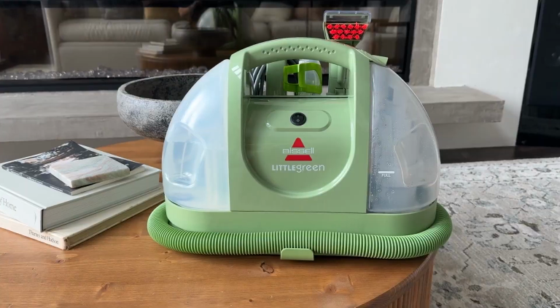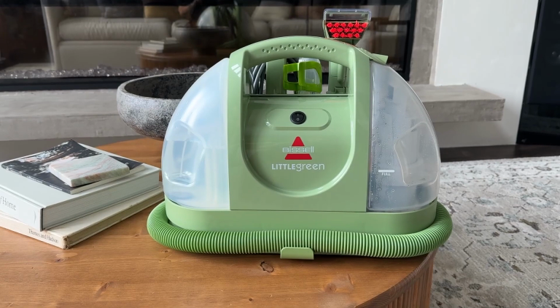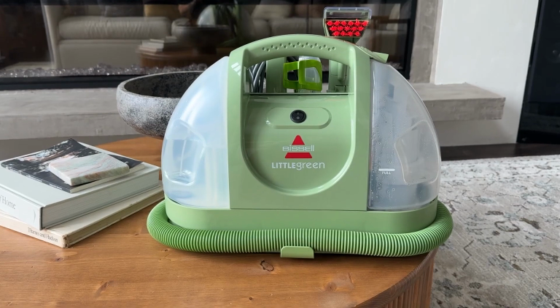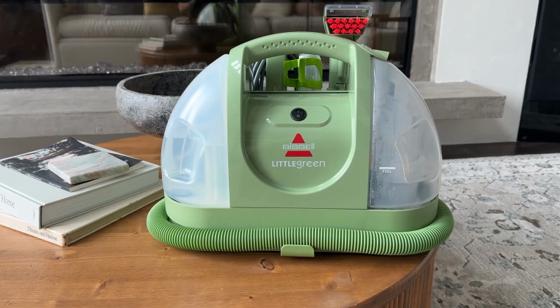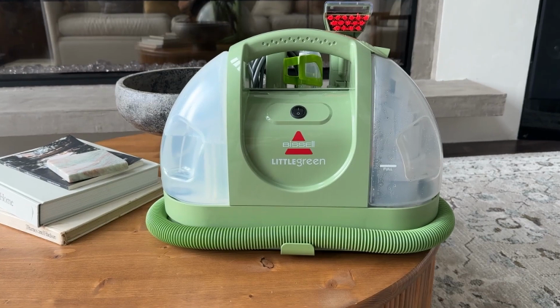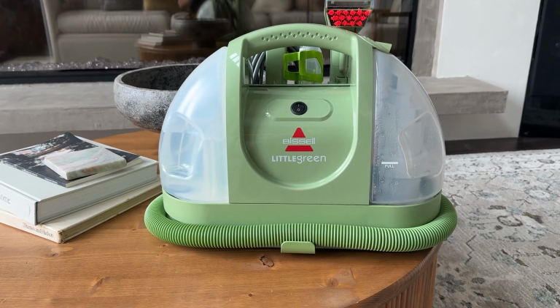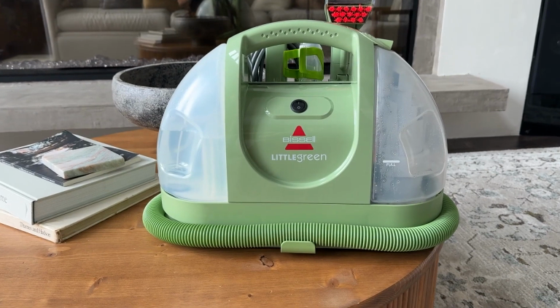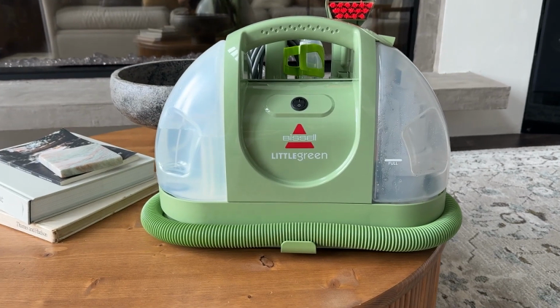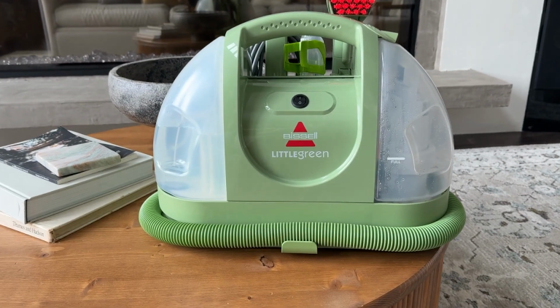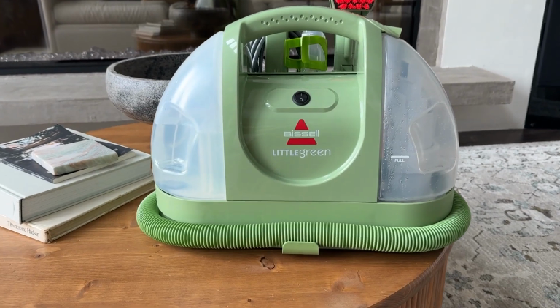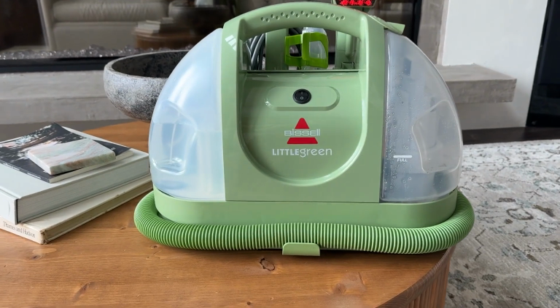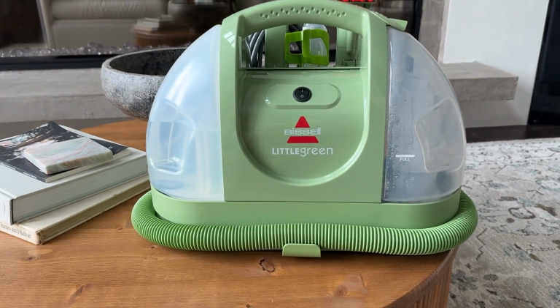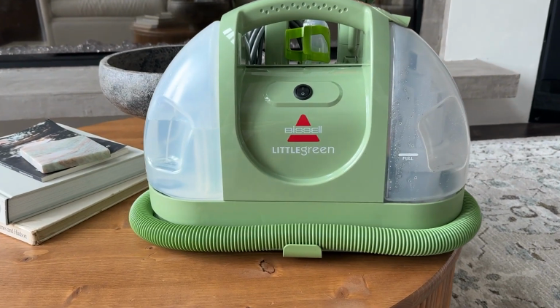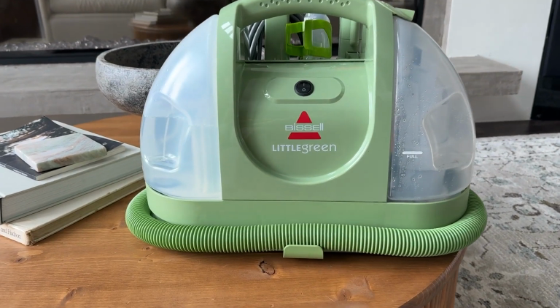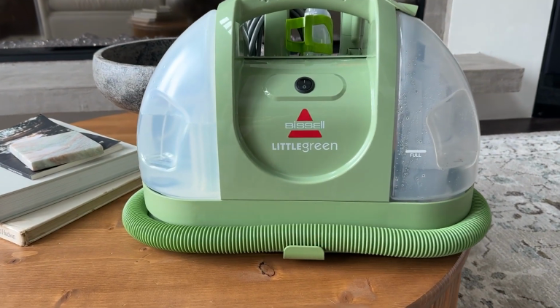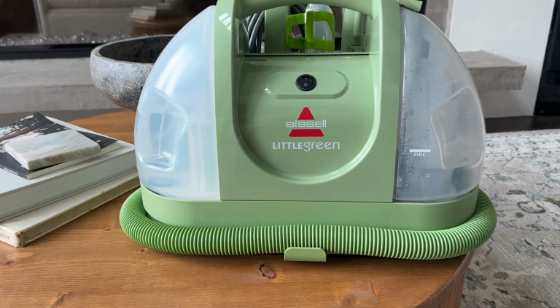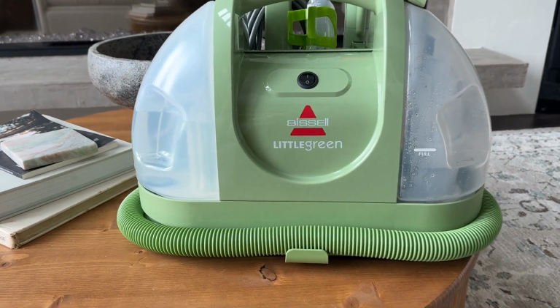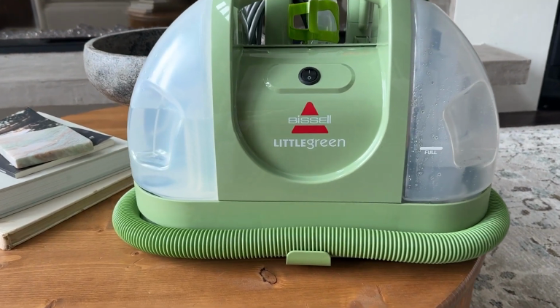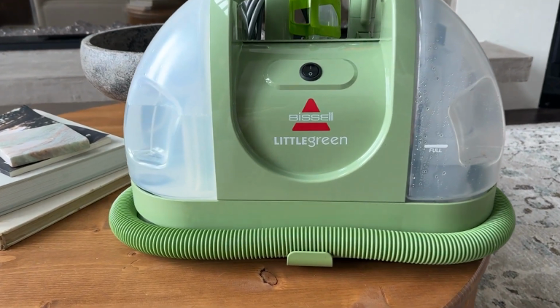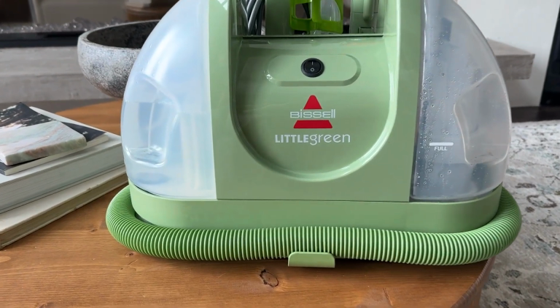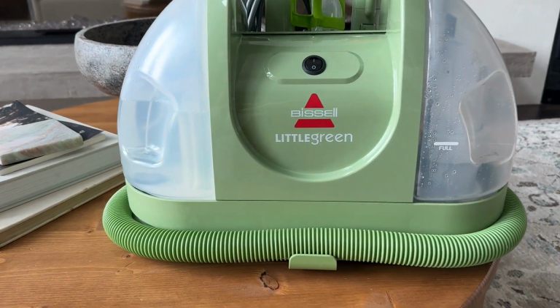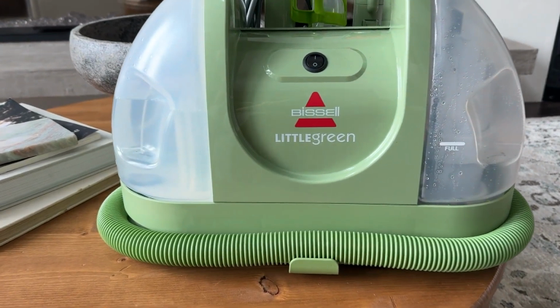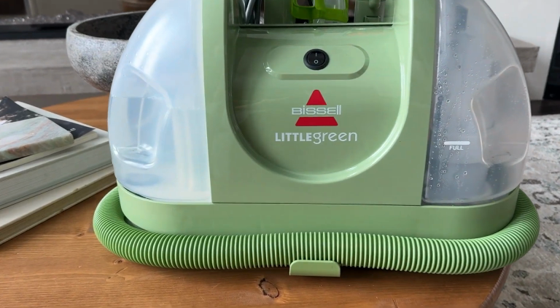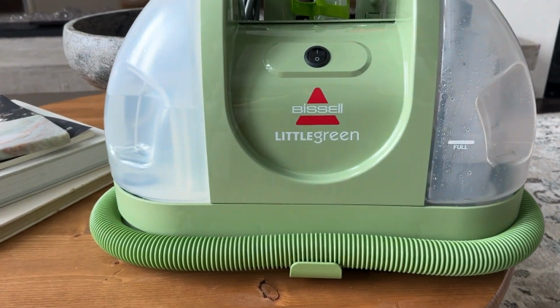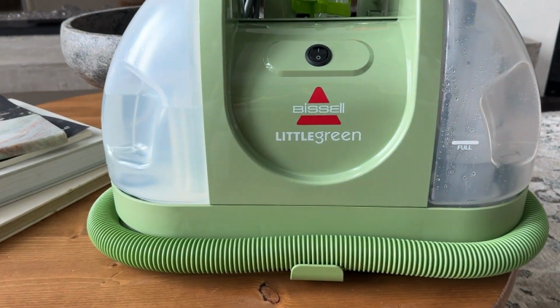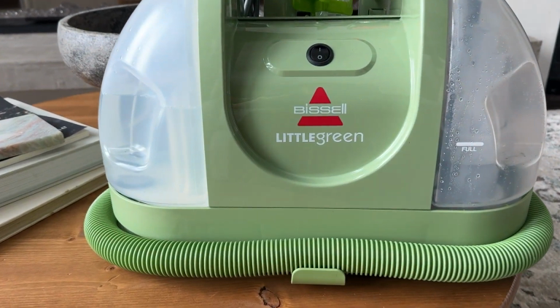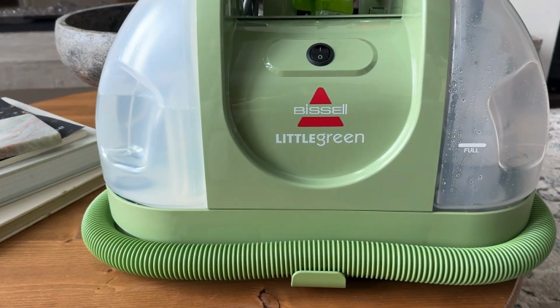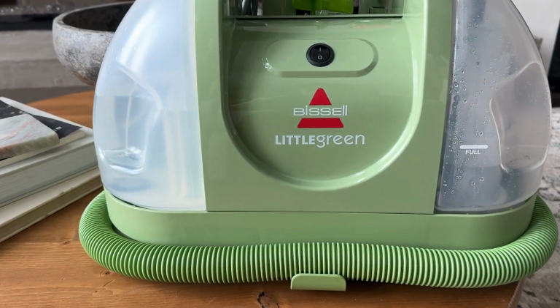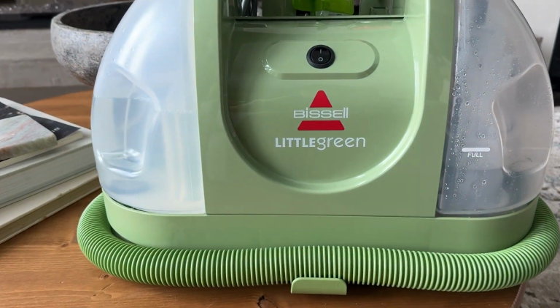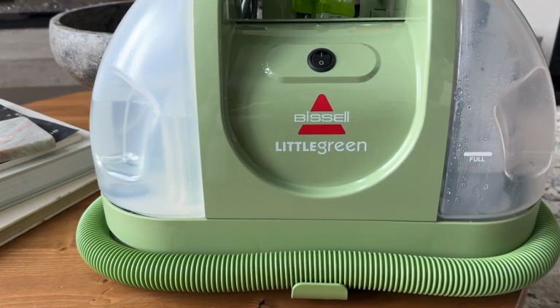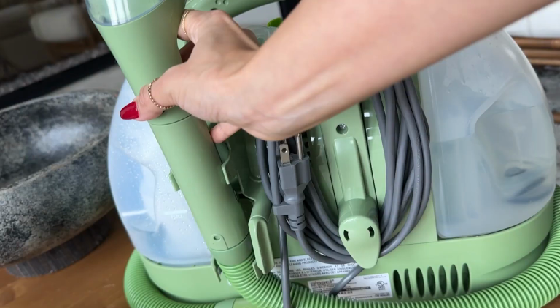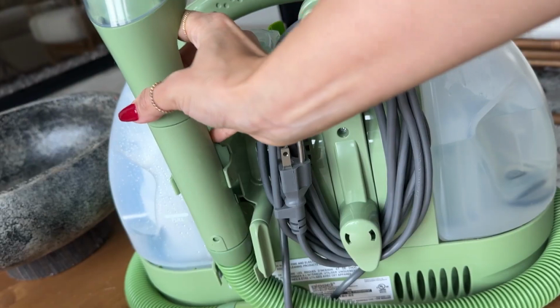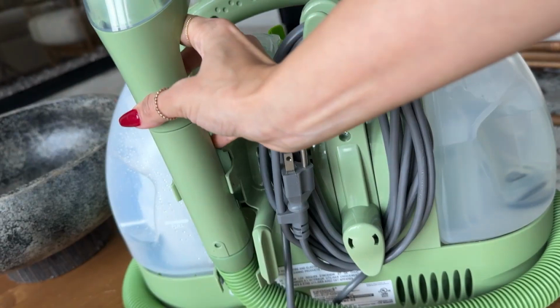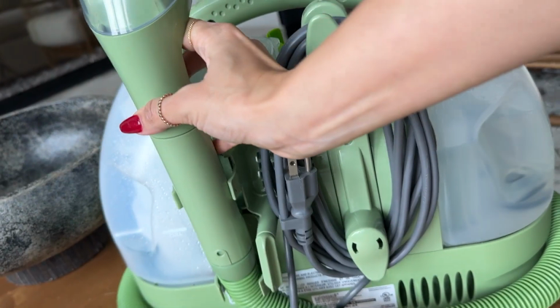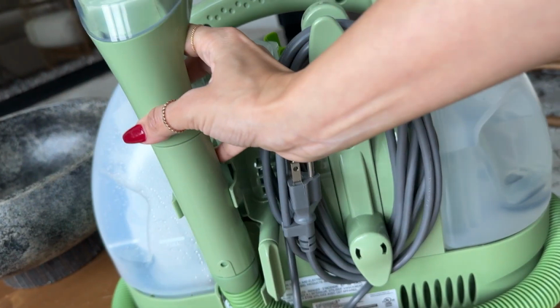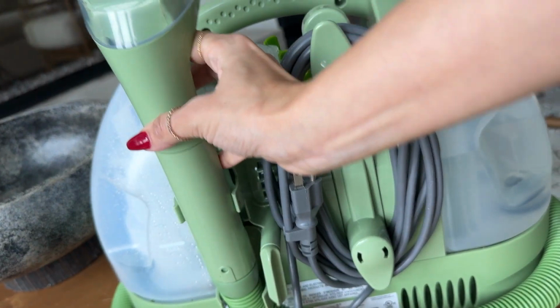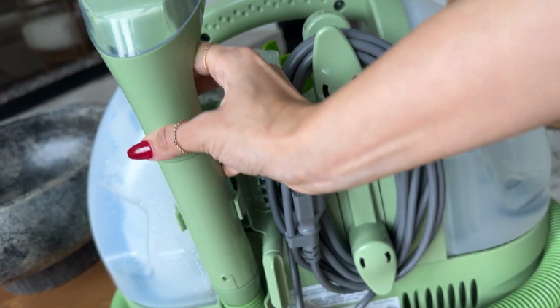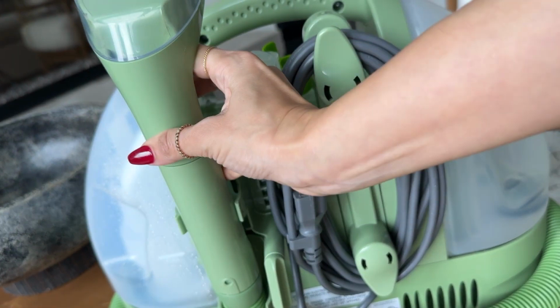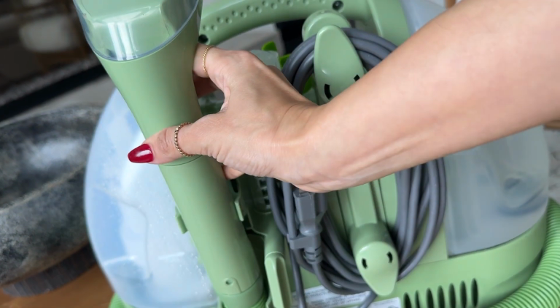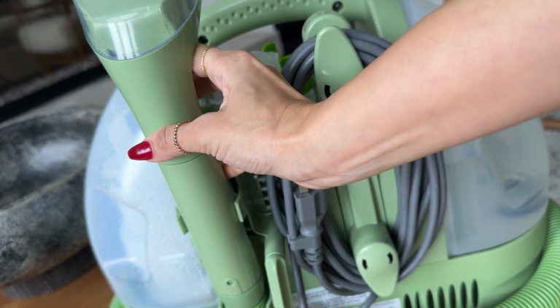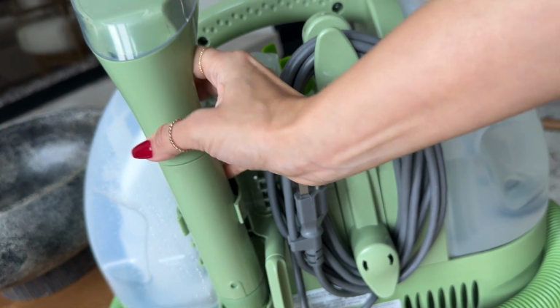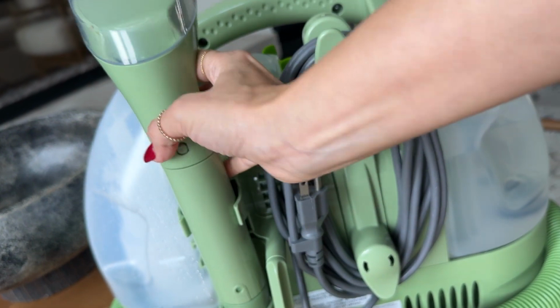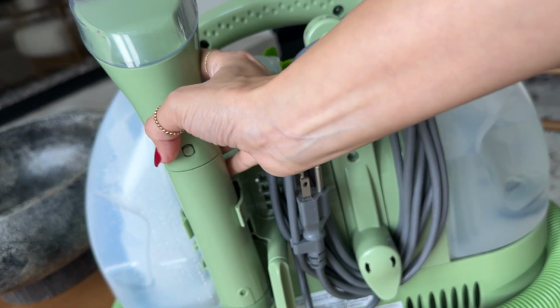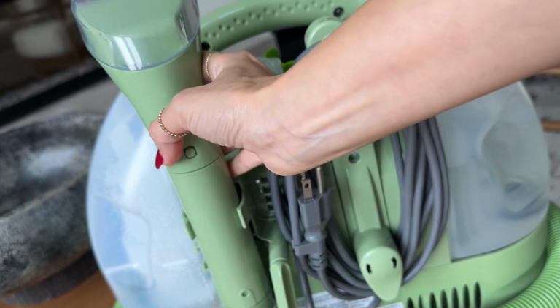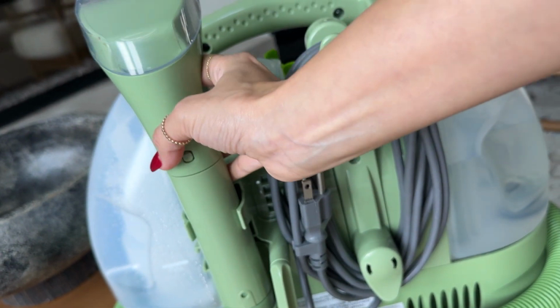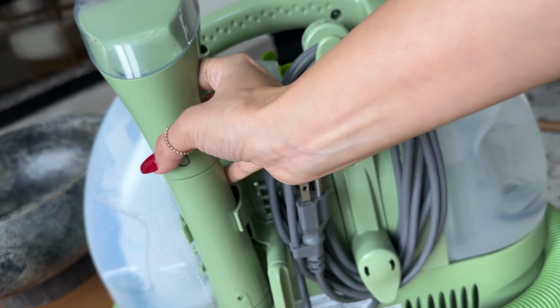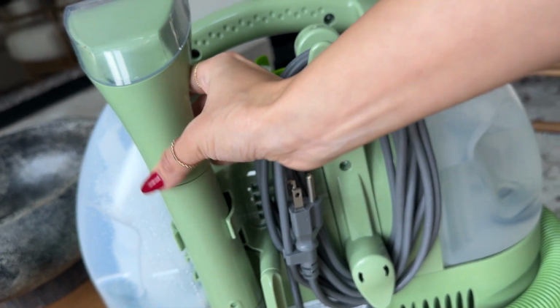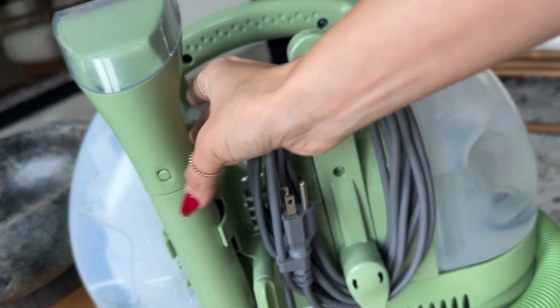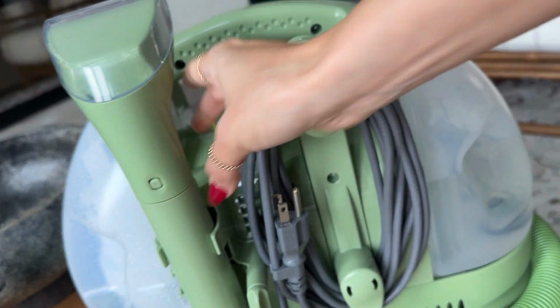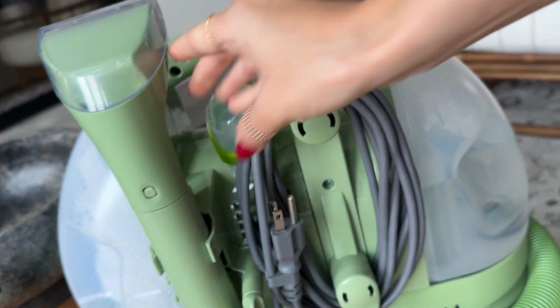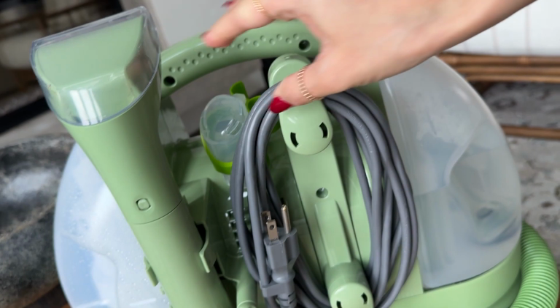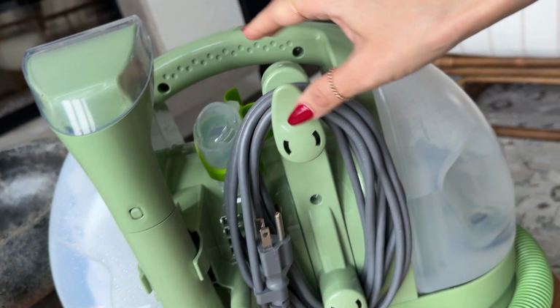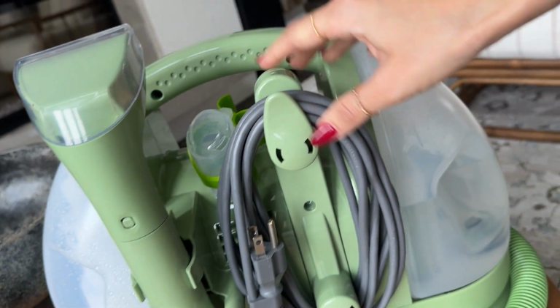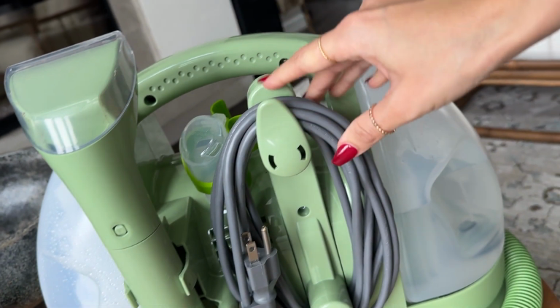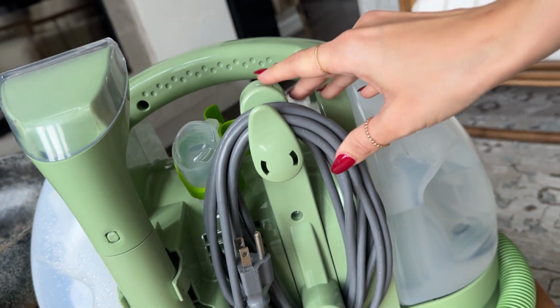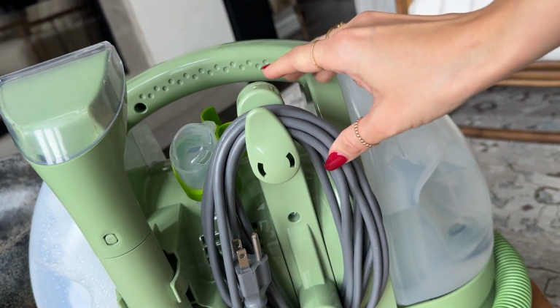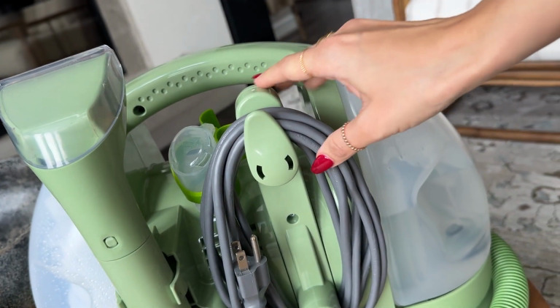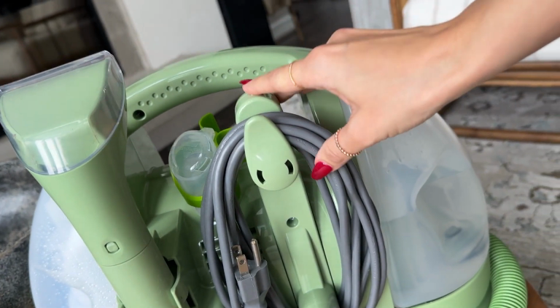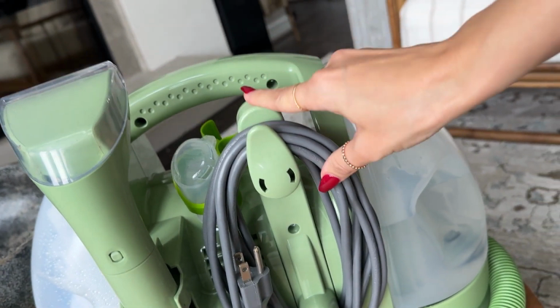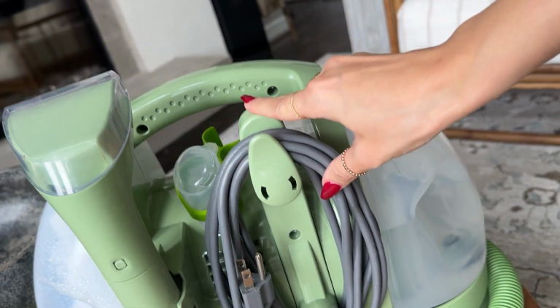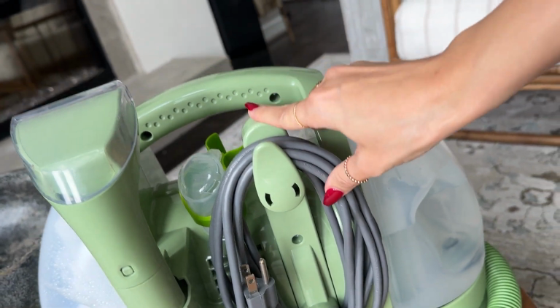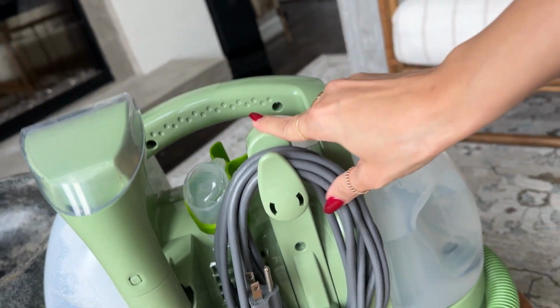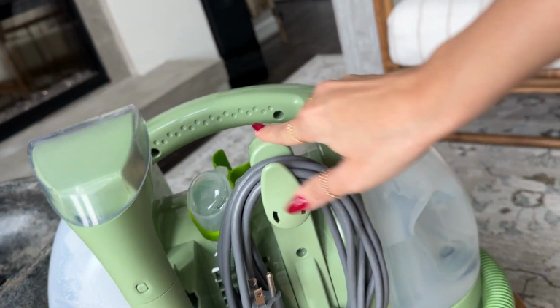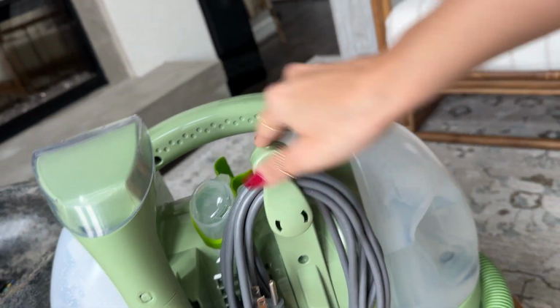Overall, I highly recommend this product. I've had it for a few months now and it's been working out great for us.